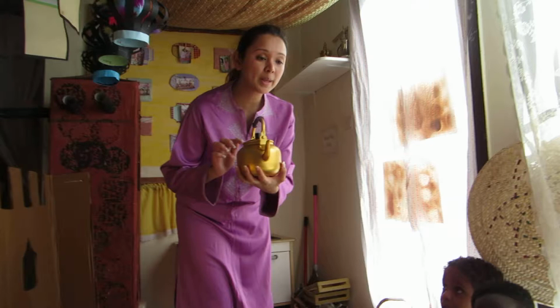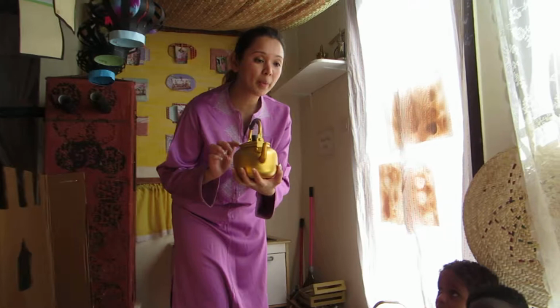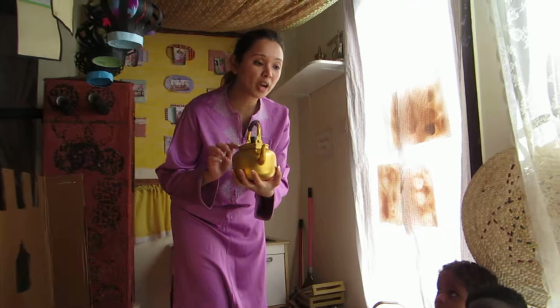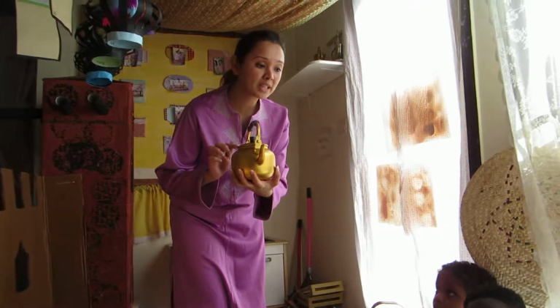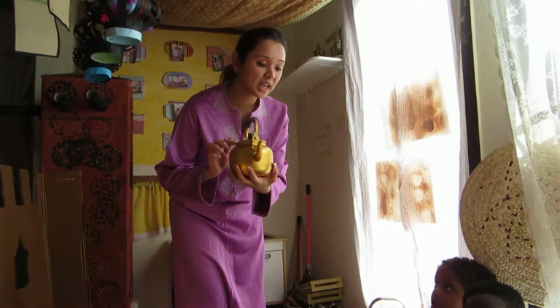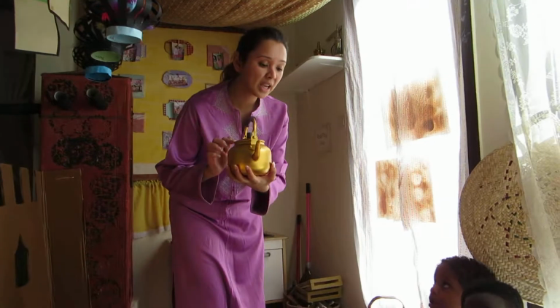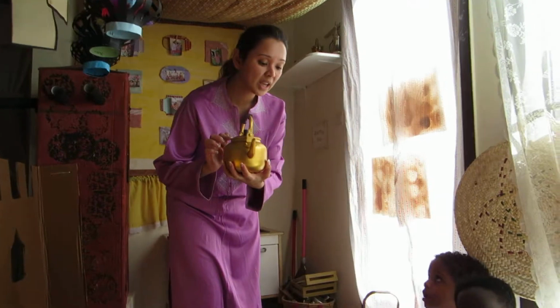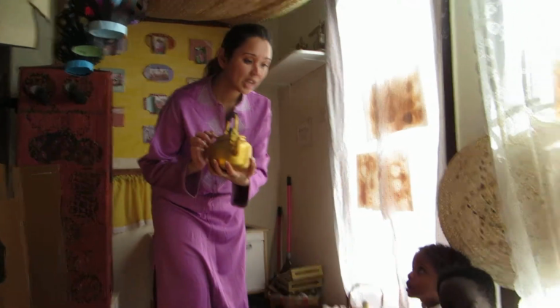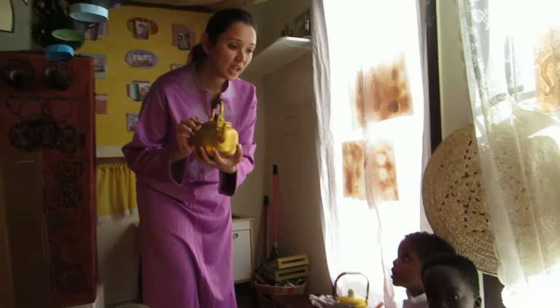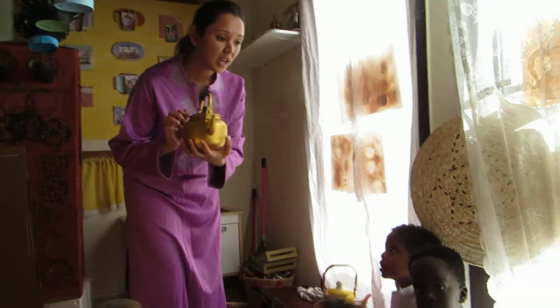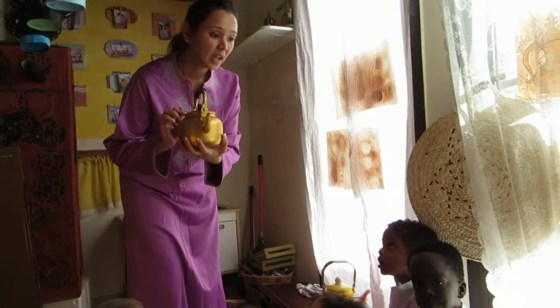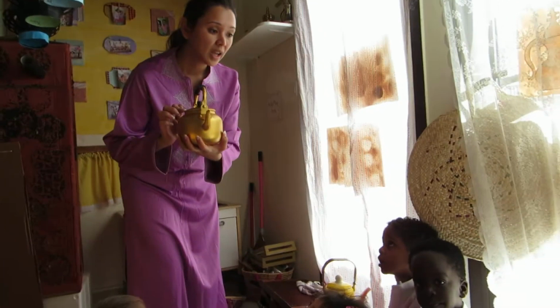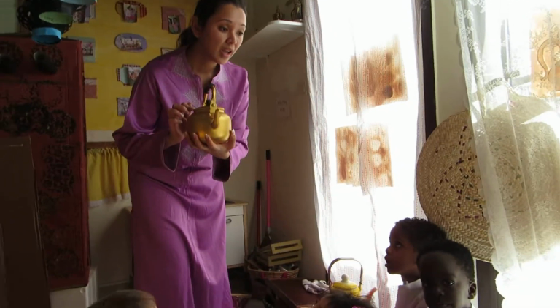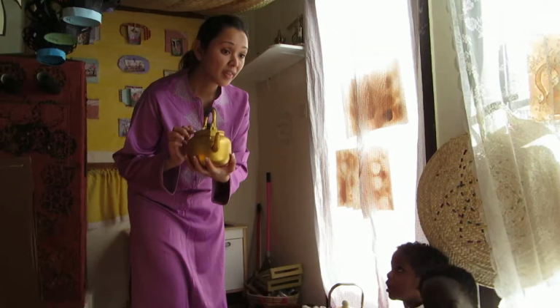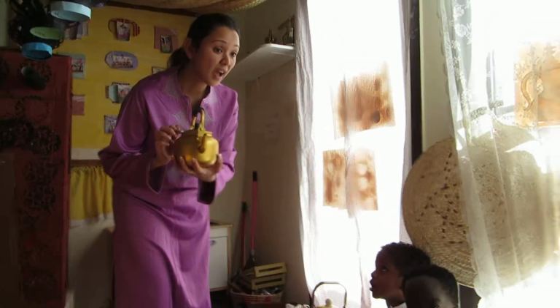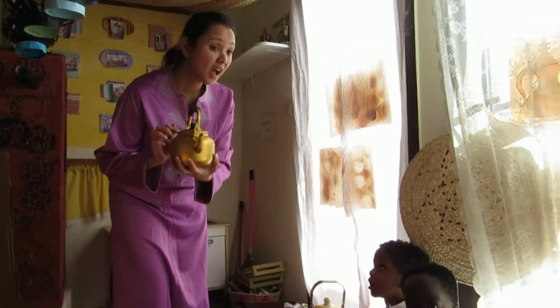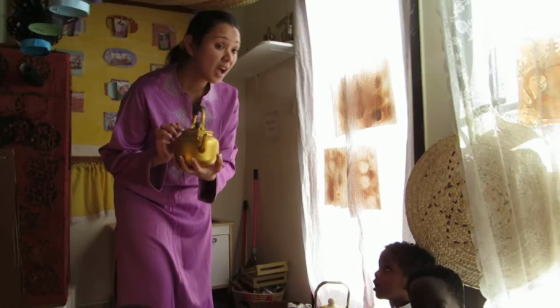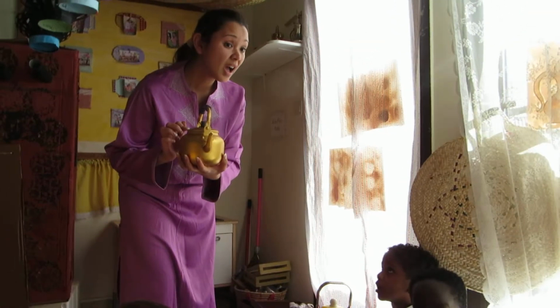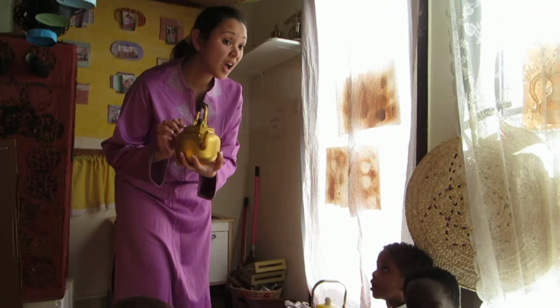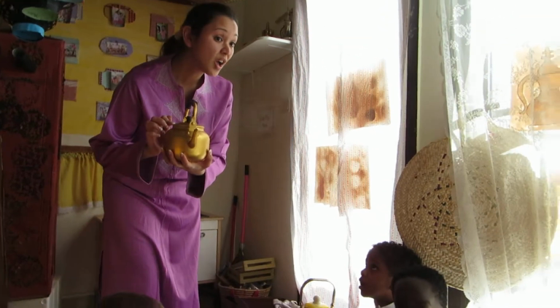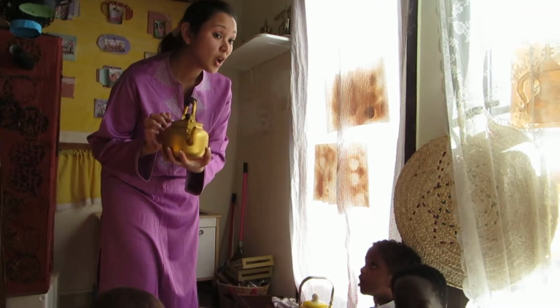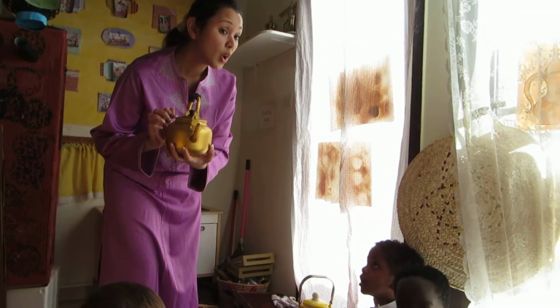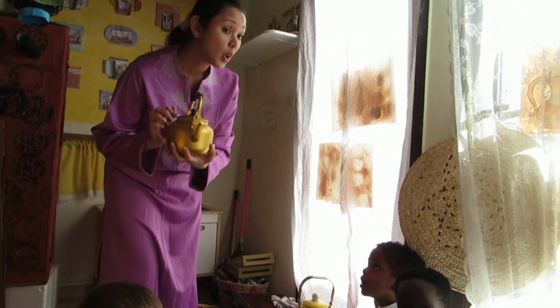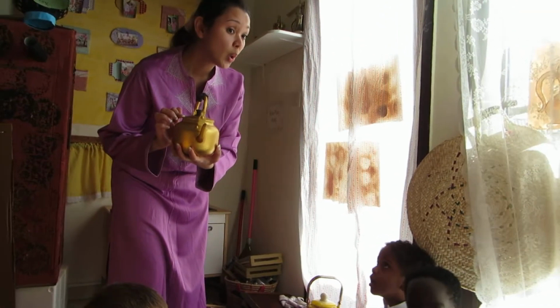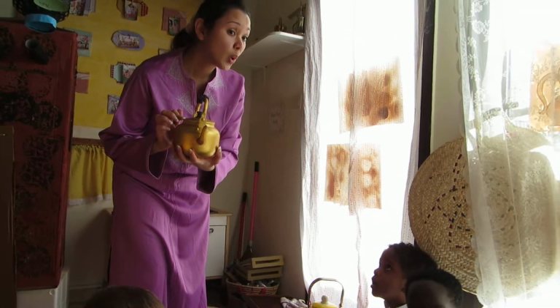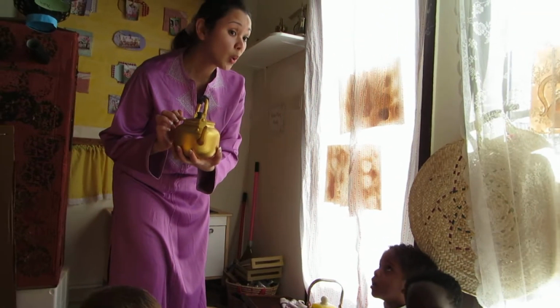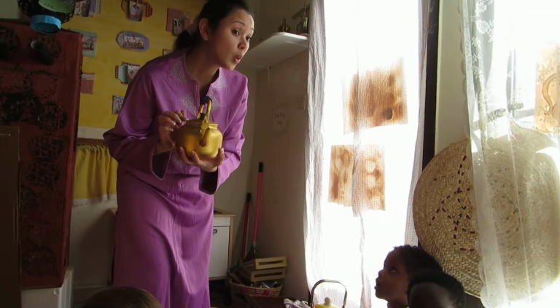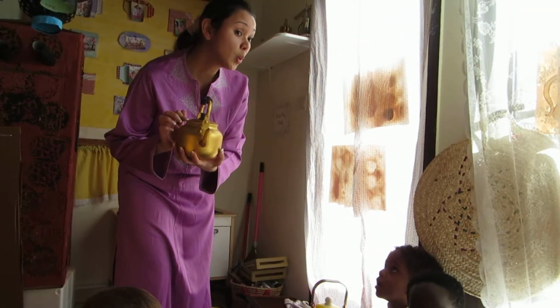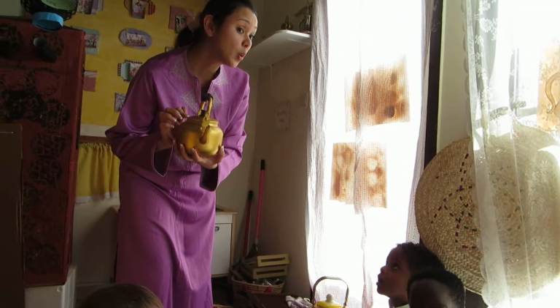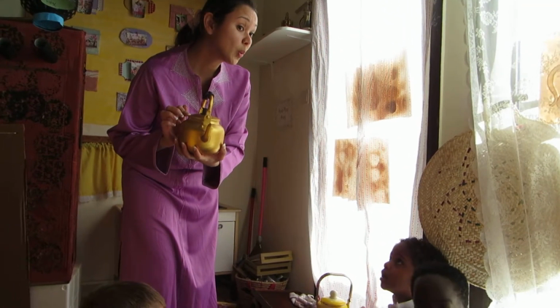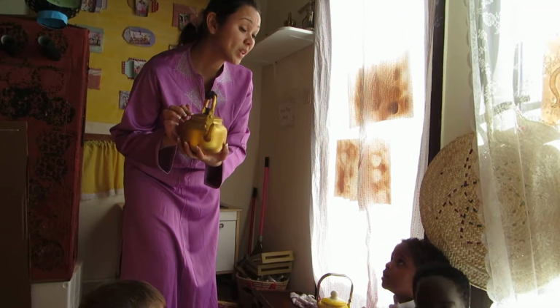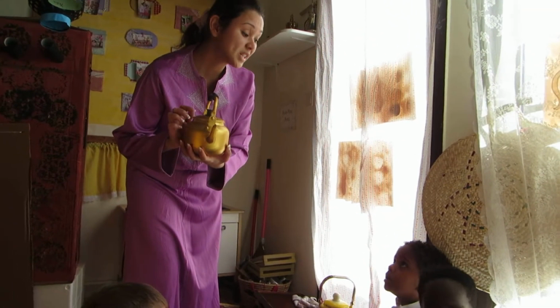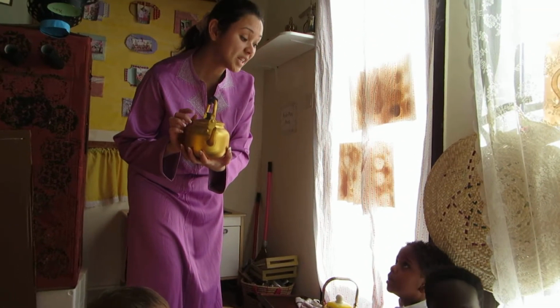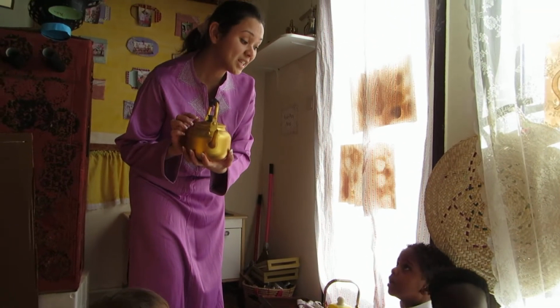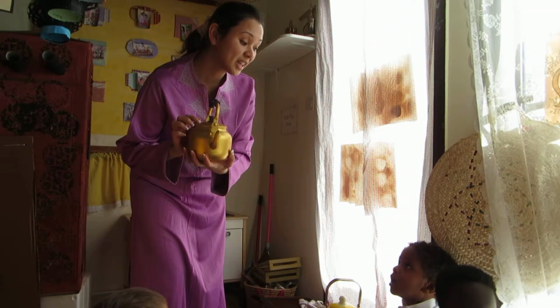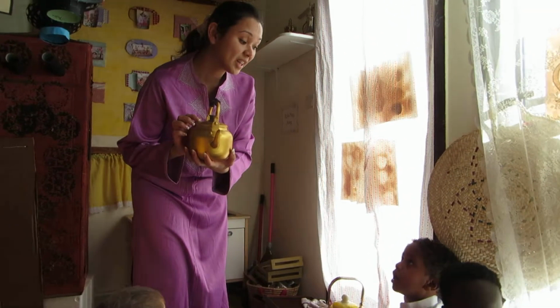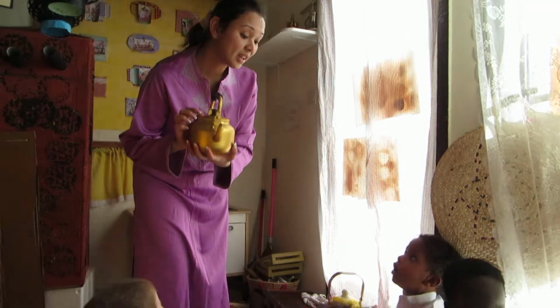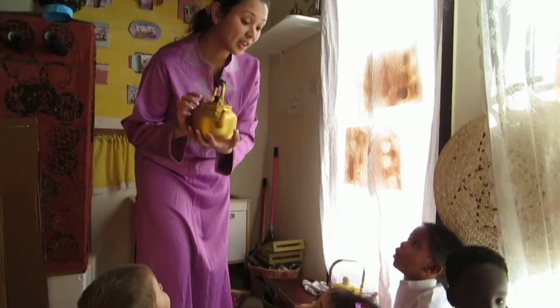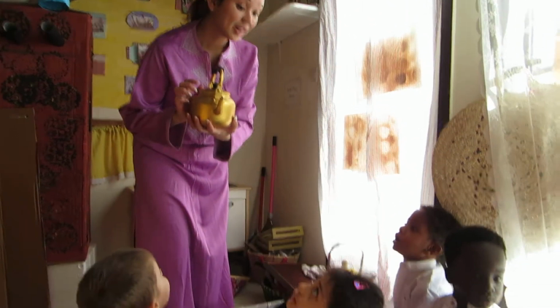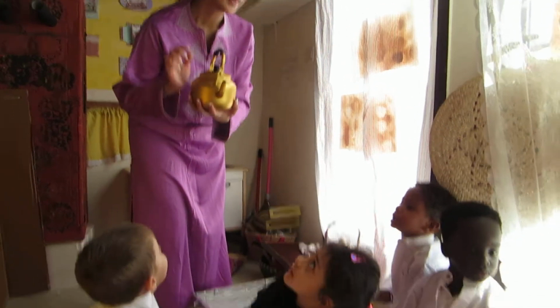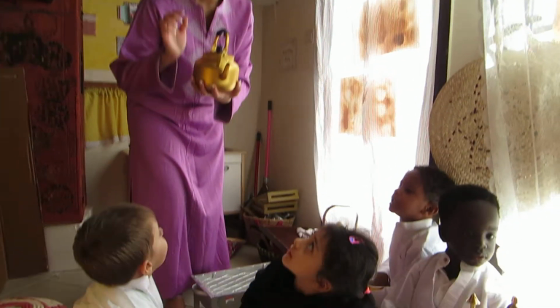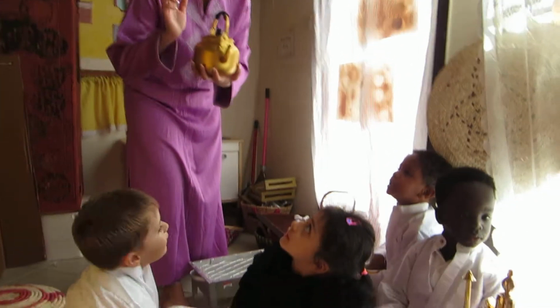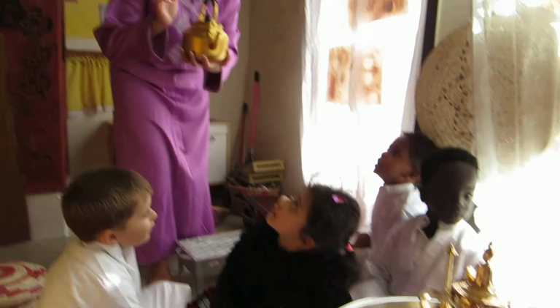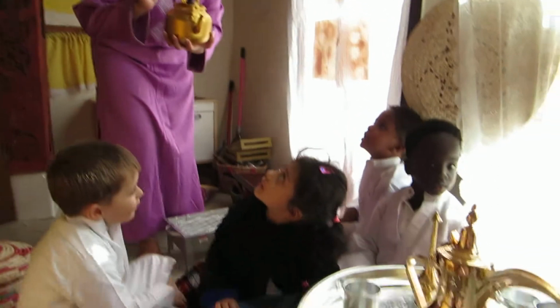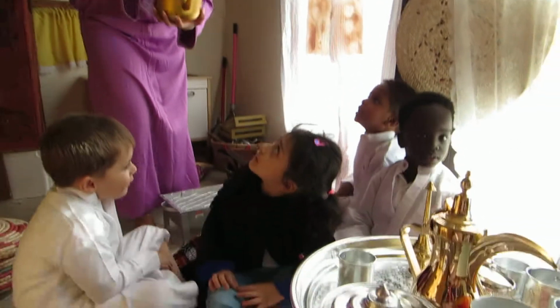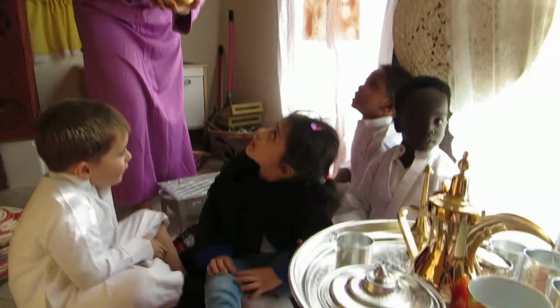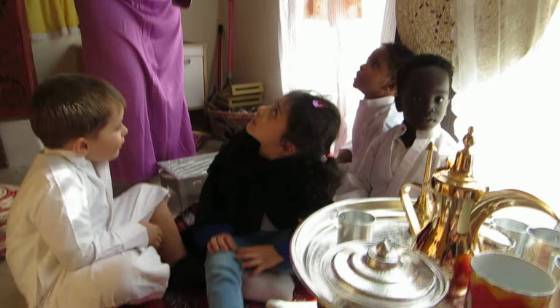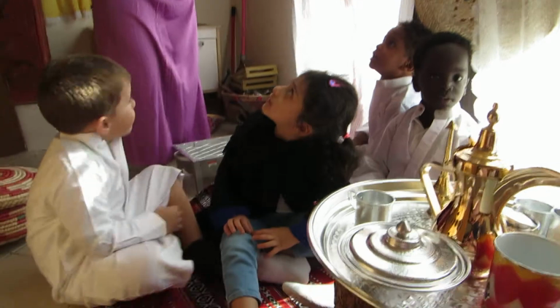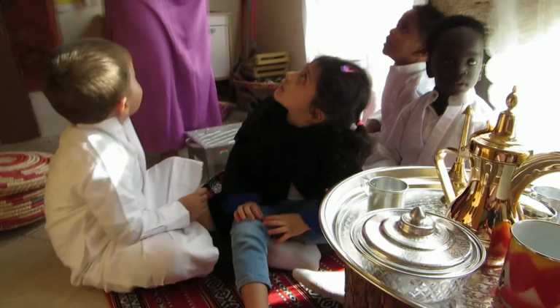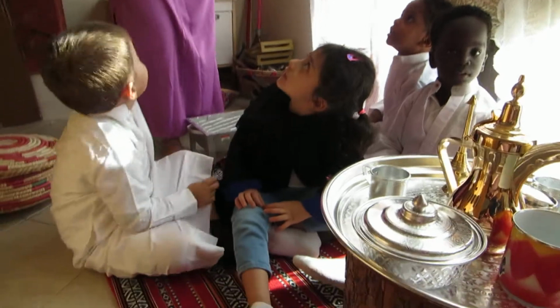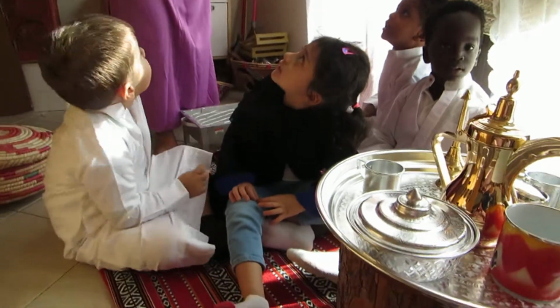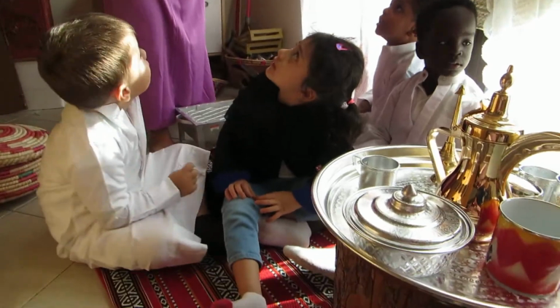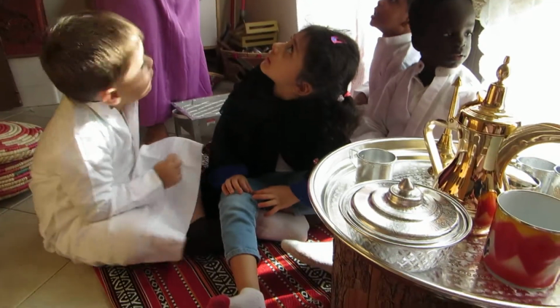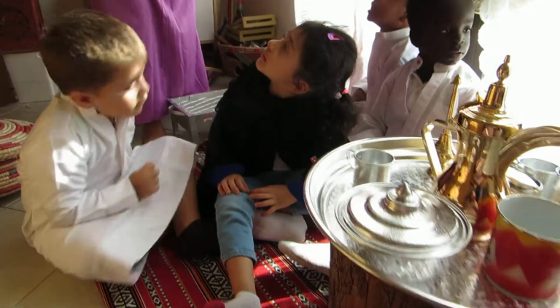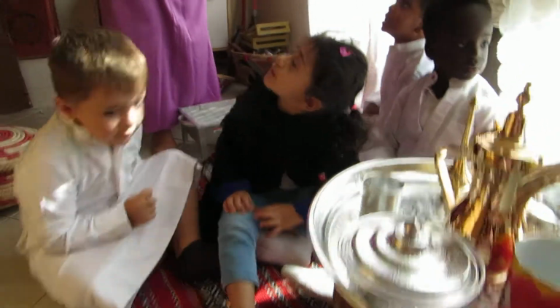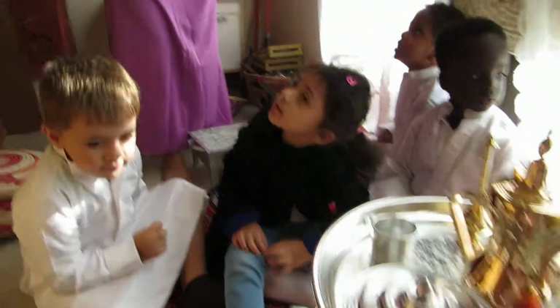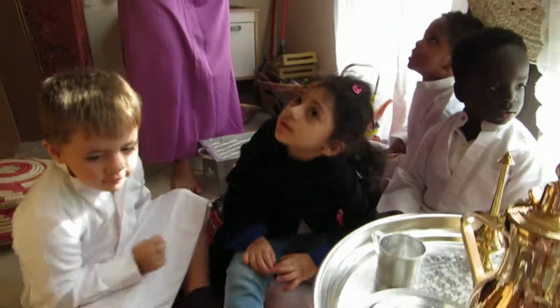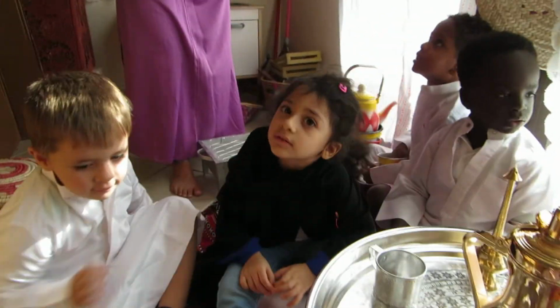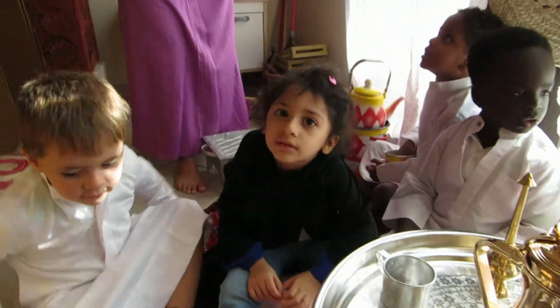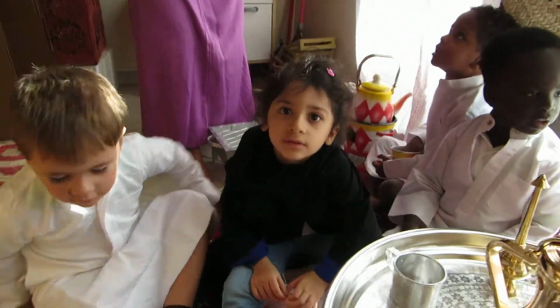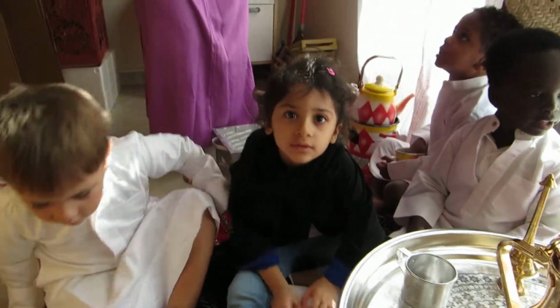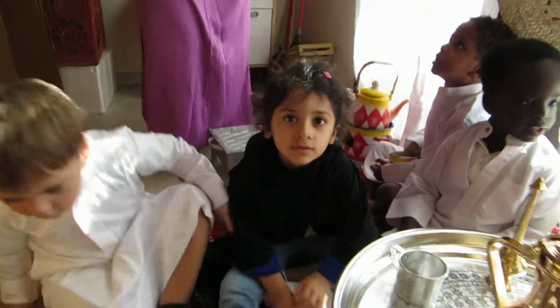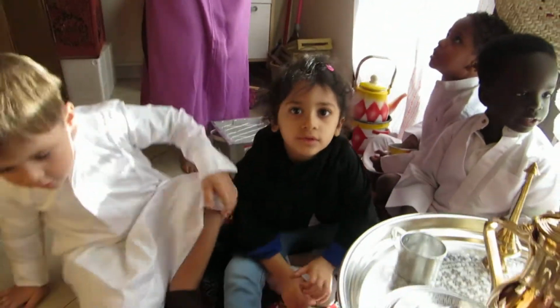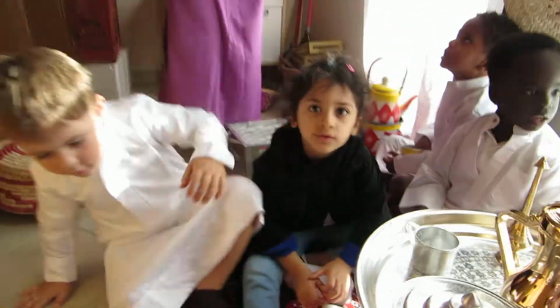Teapot? What is this? Teapot. Very good. The huri.